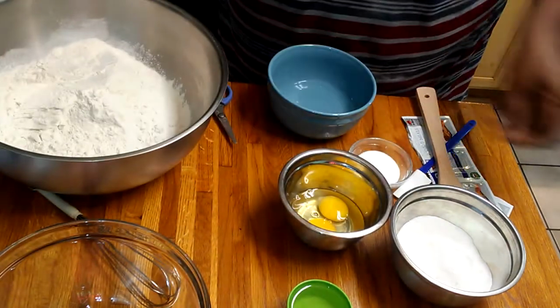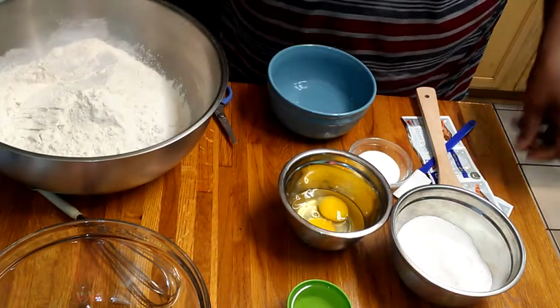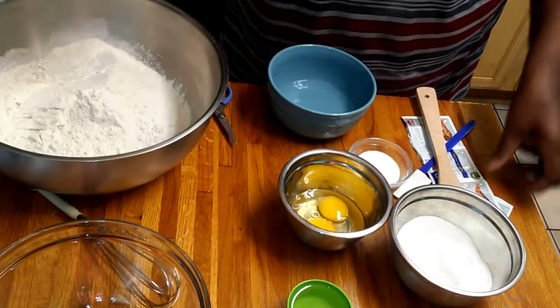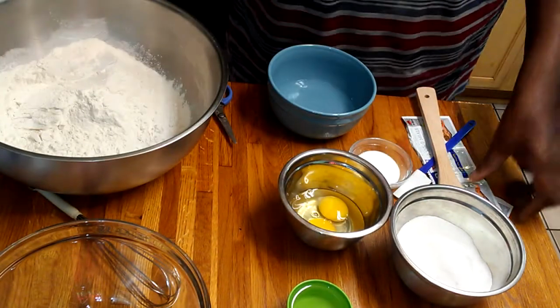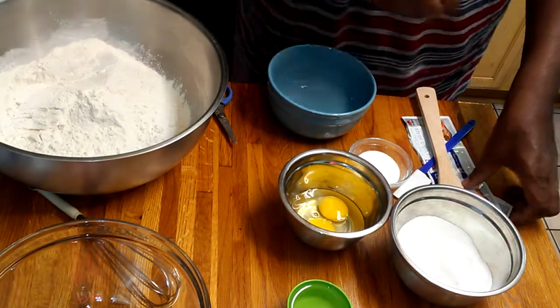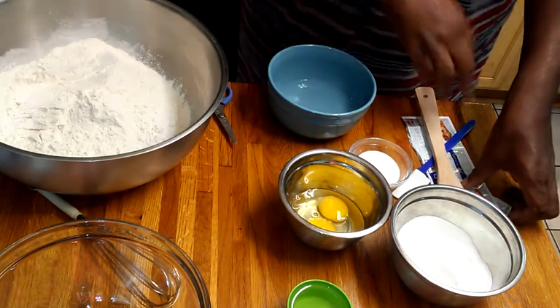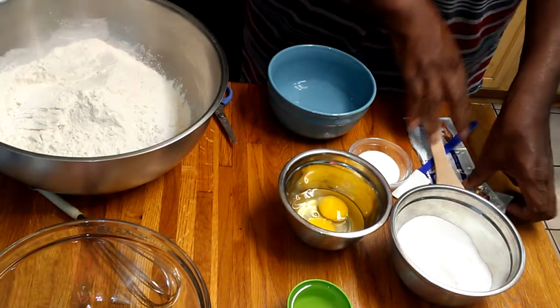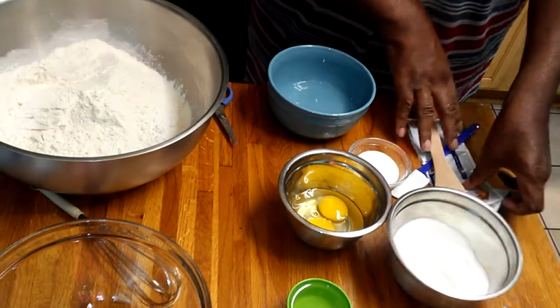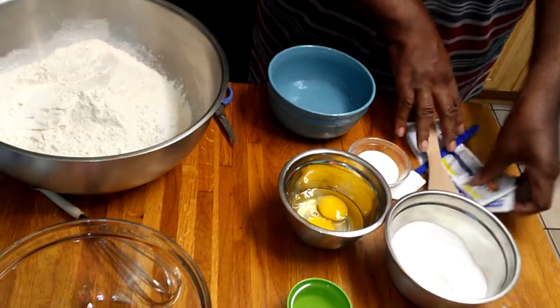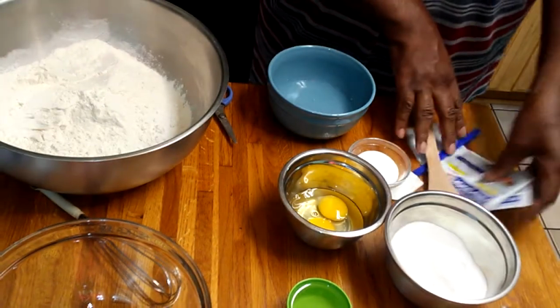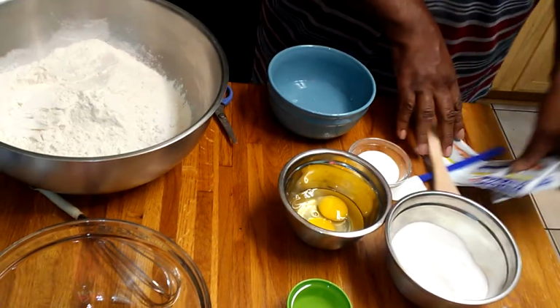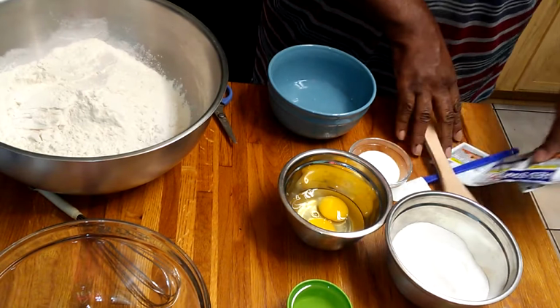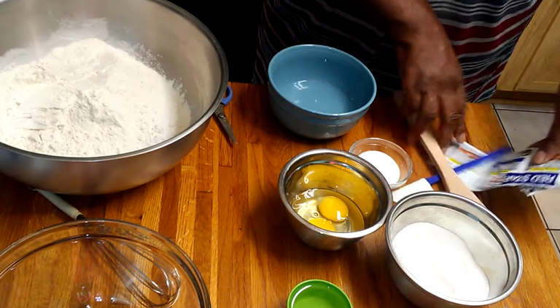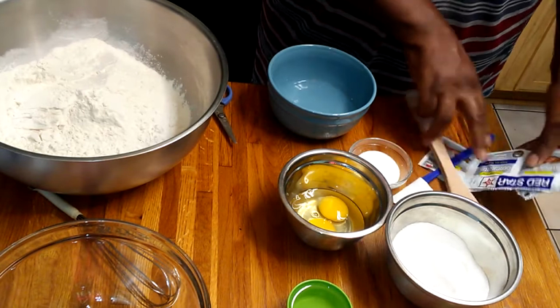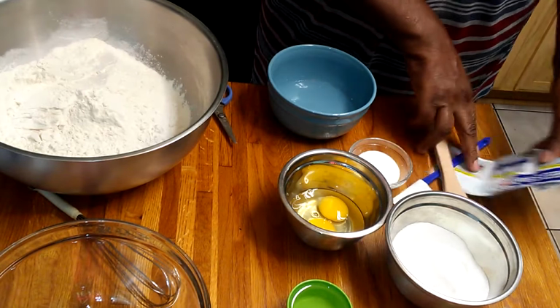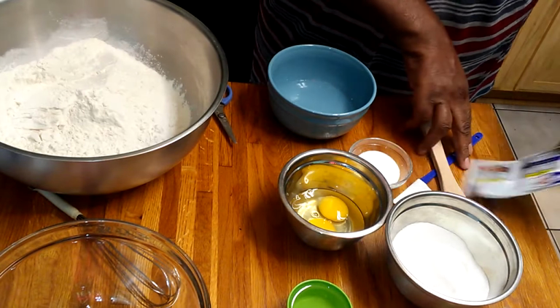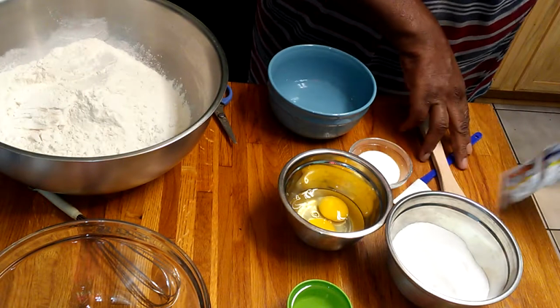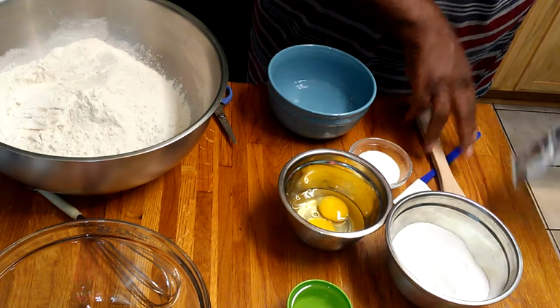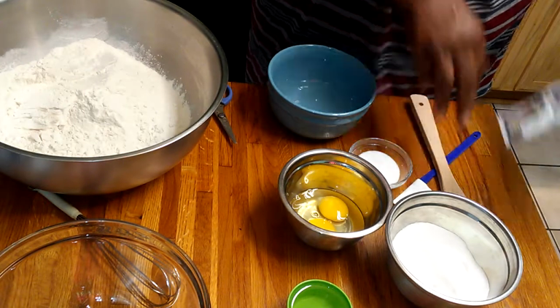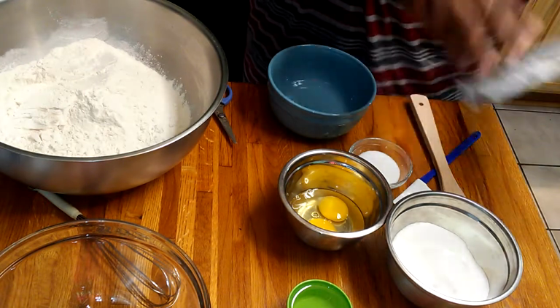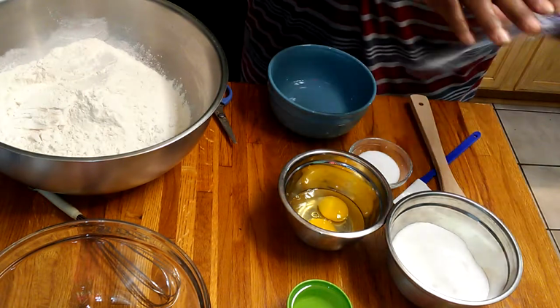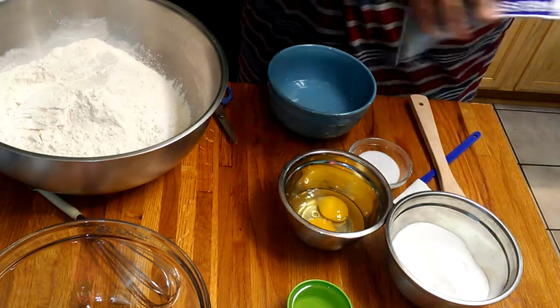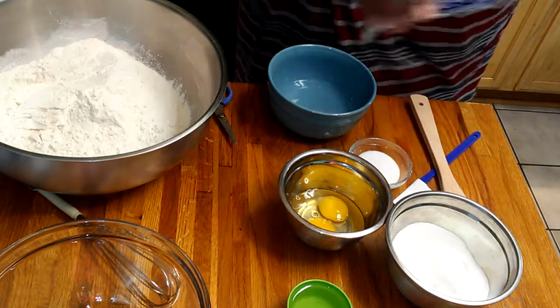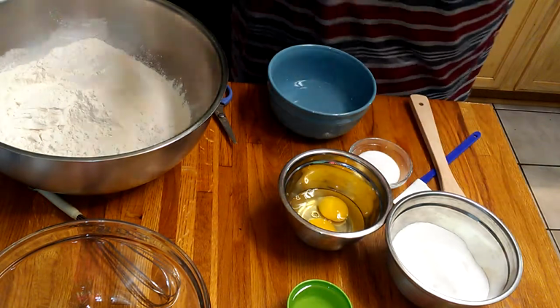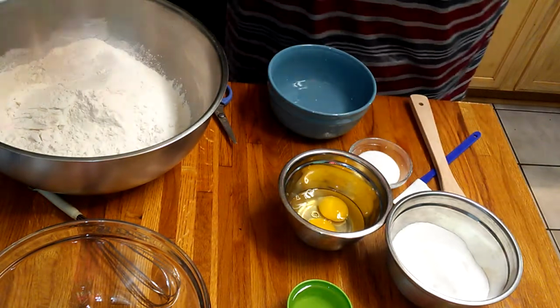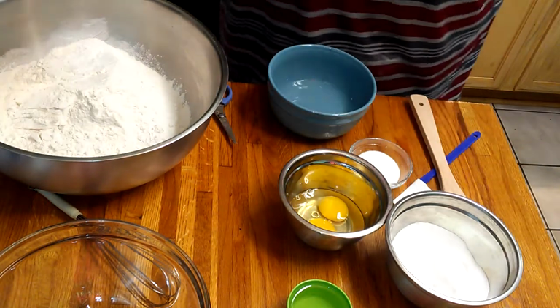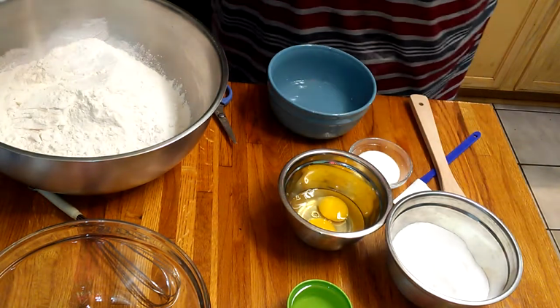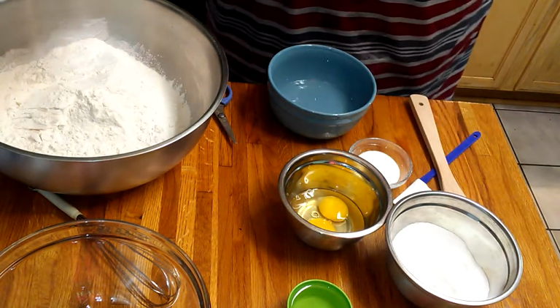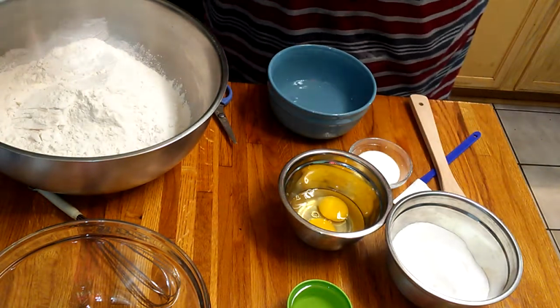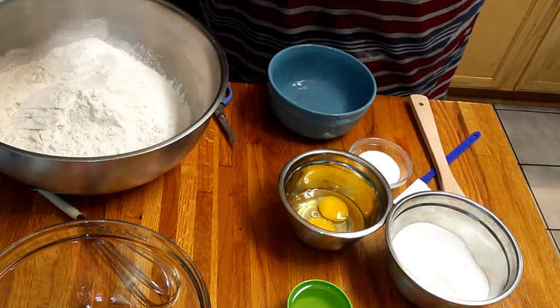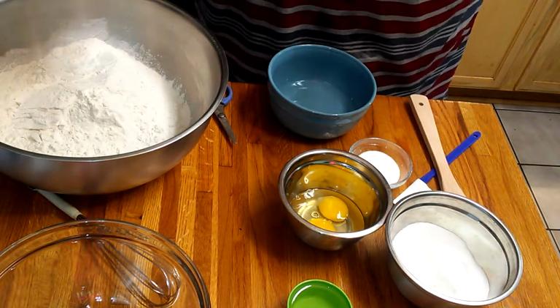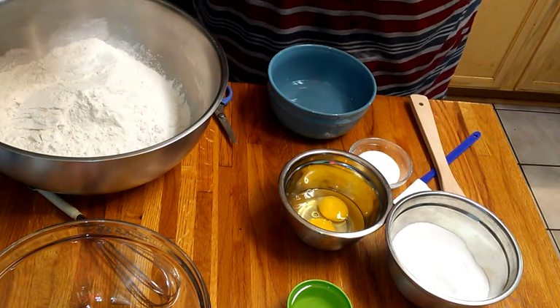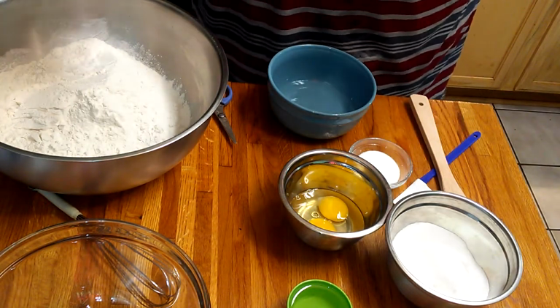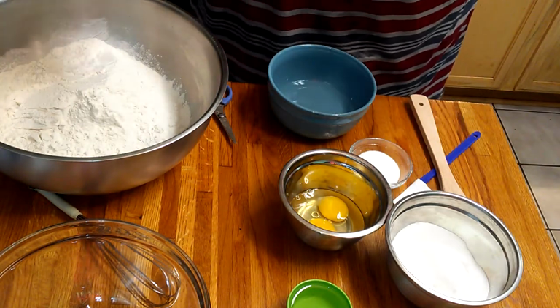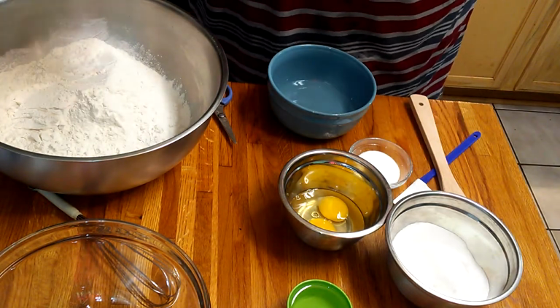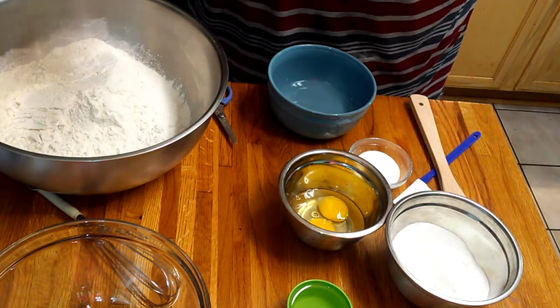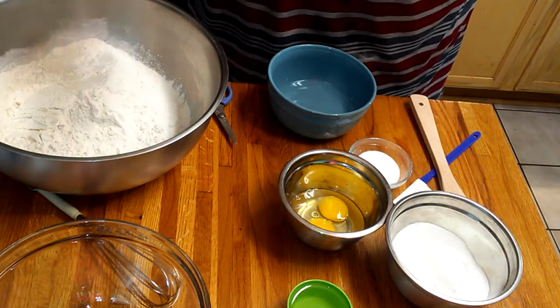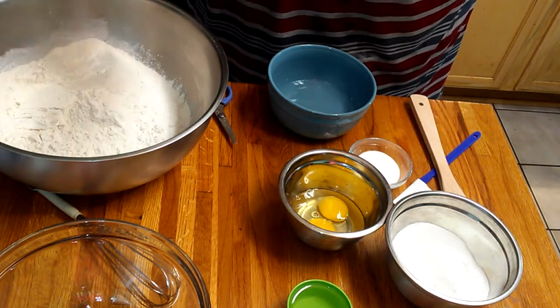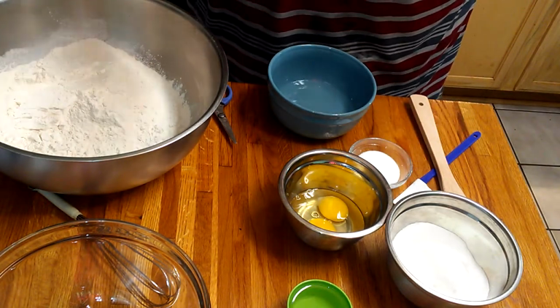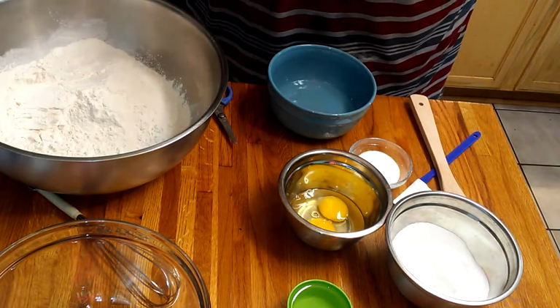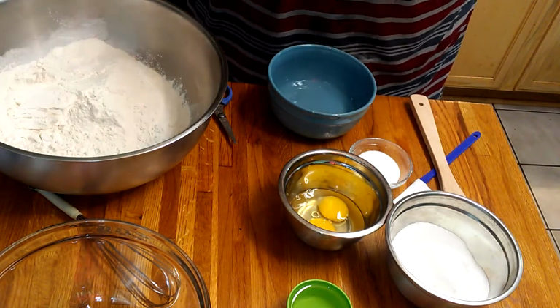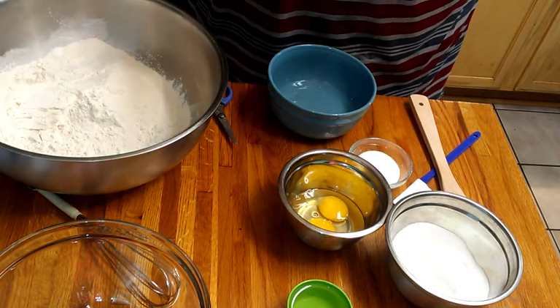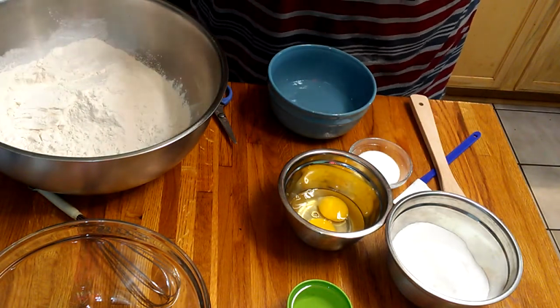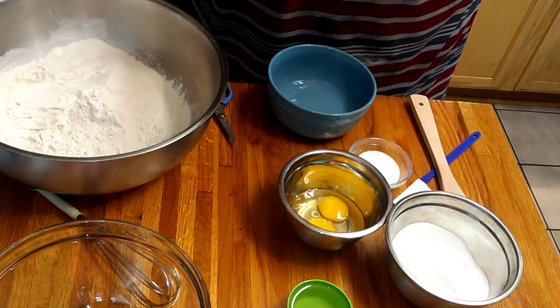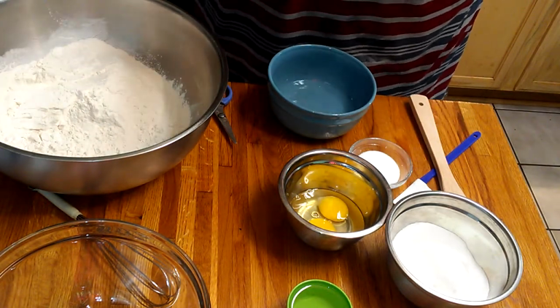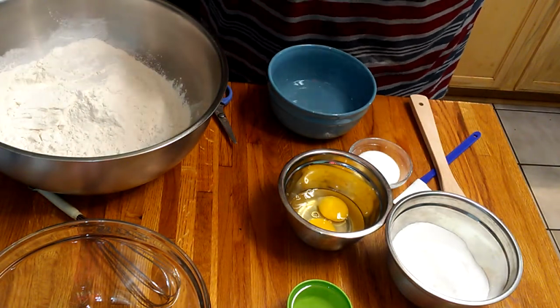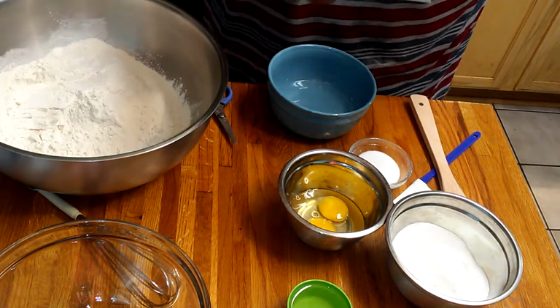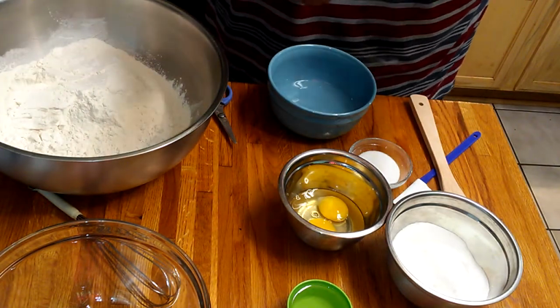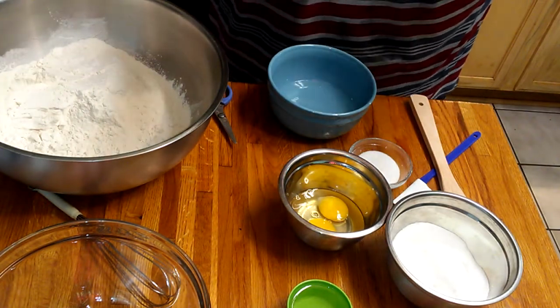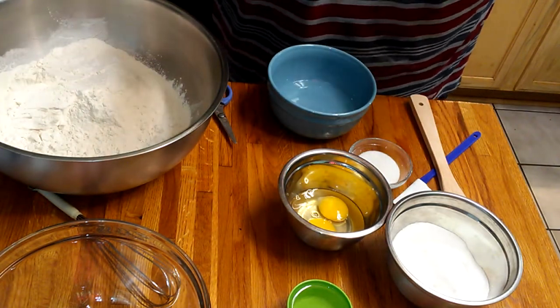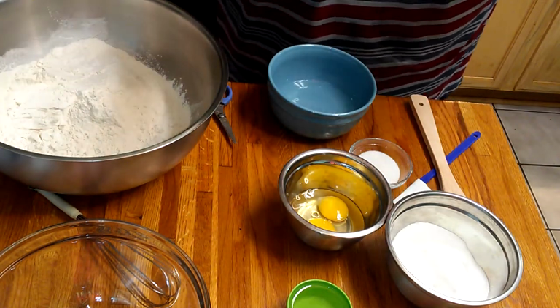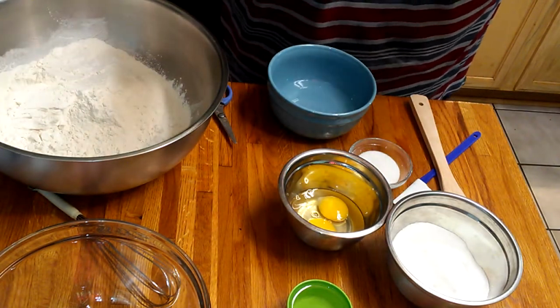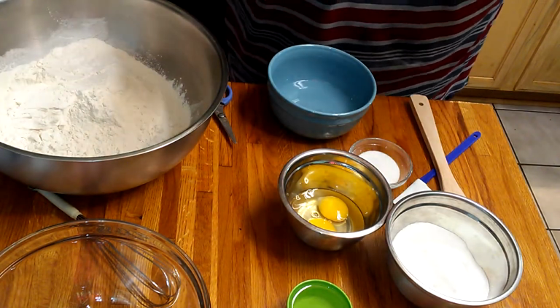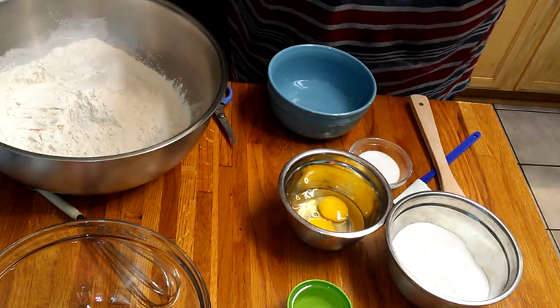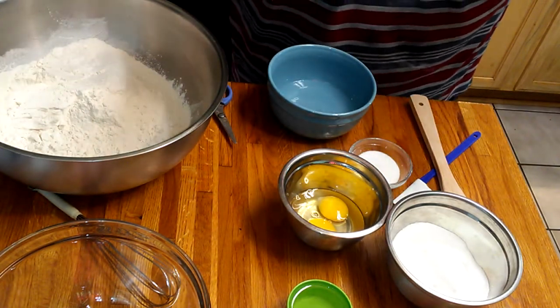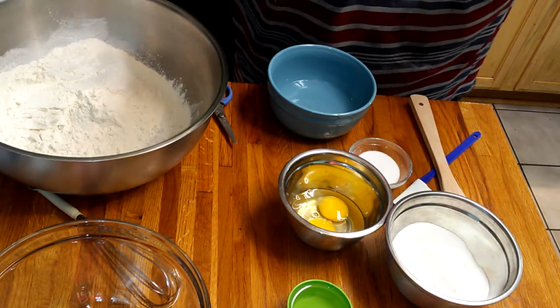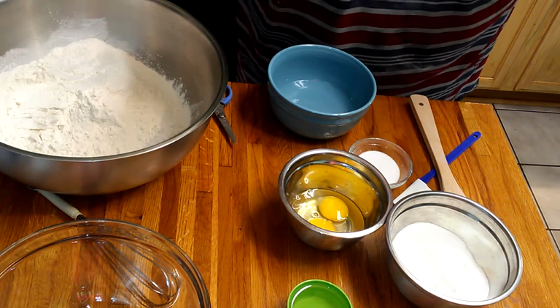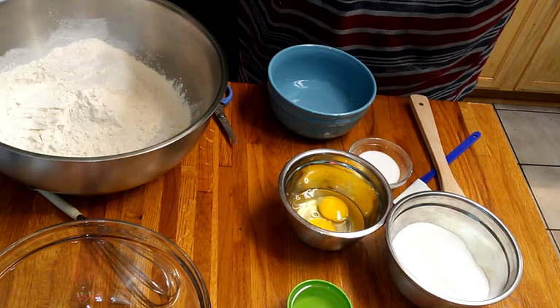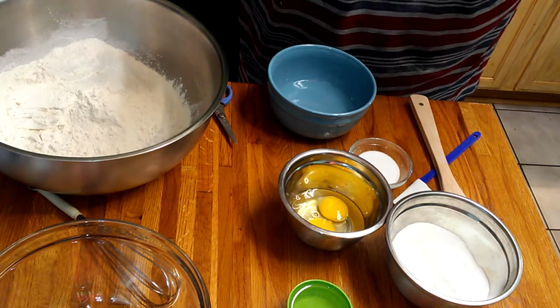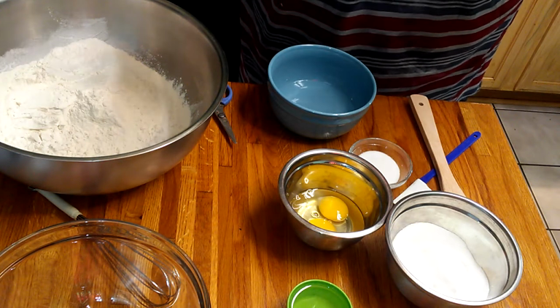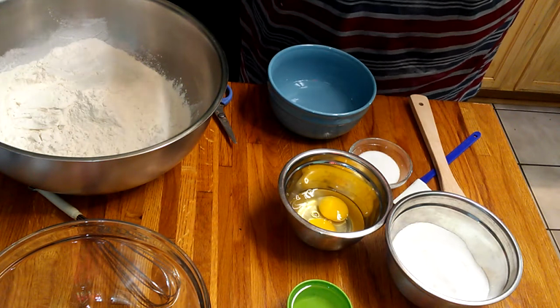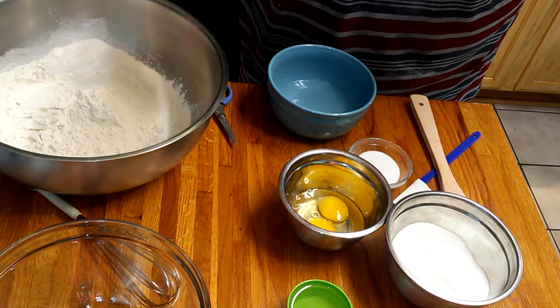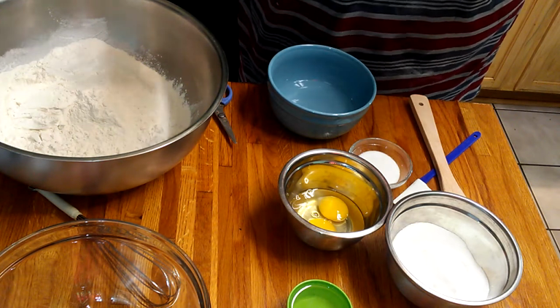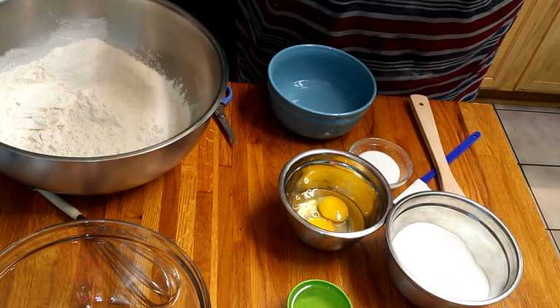And you're going to need four packs of active yeast.